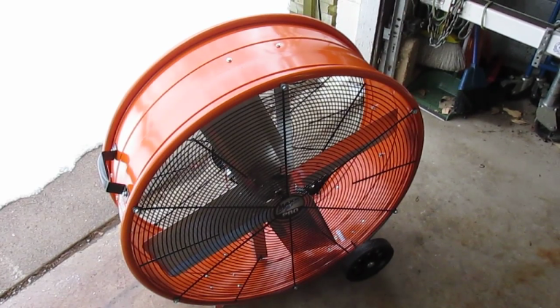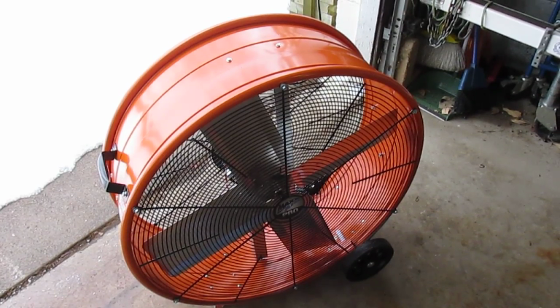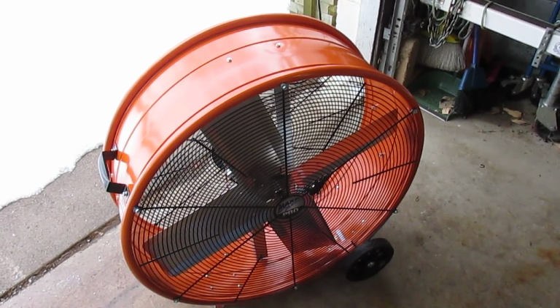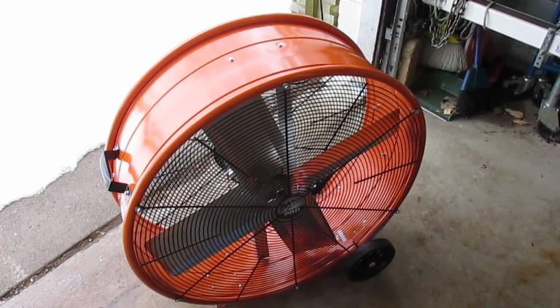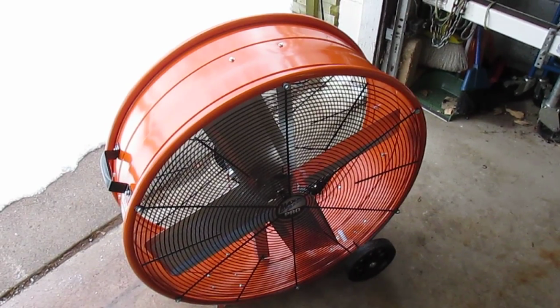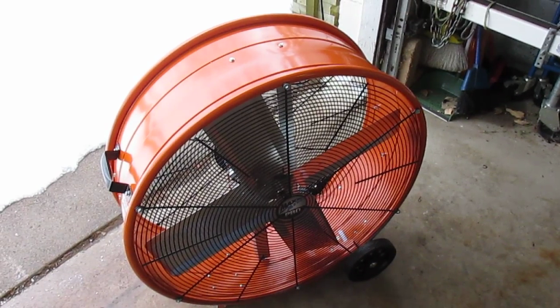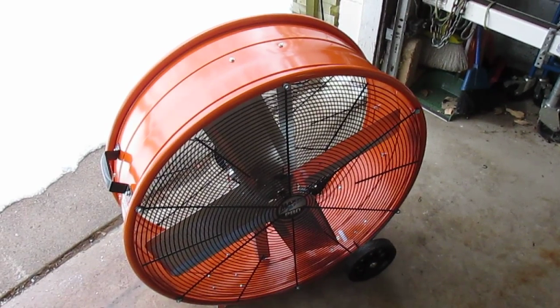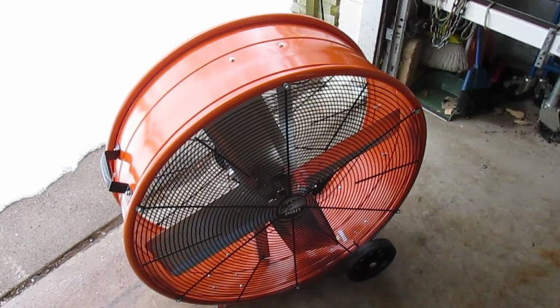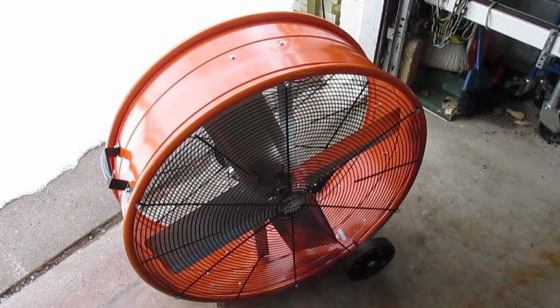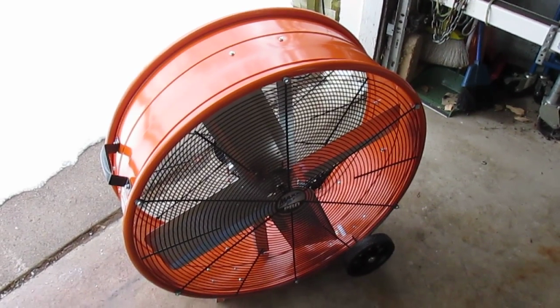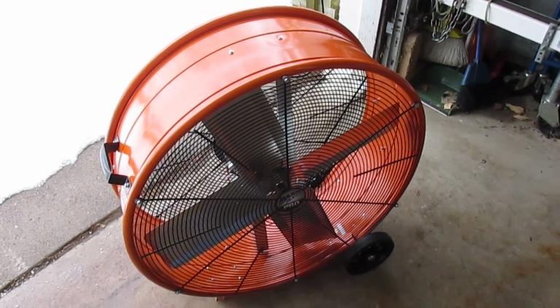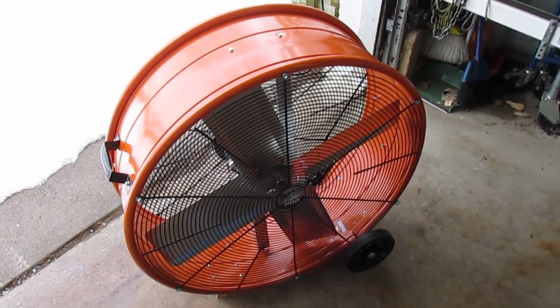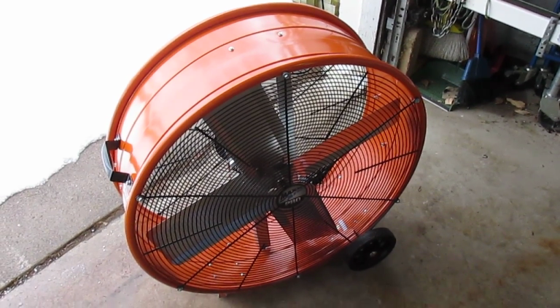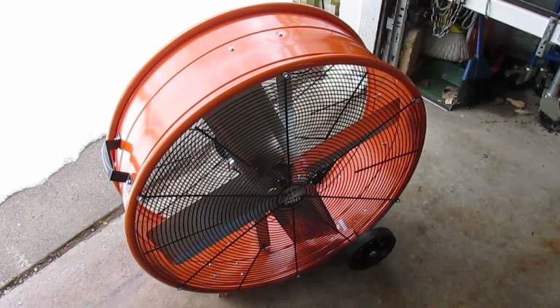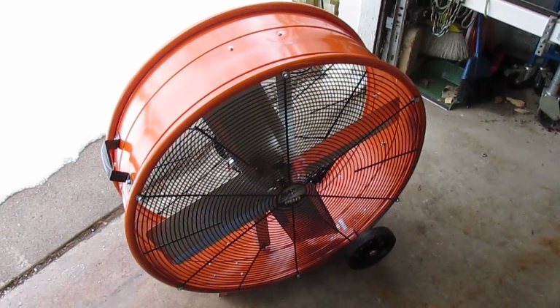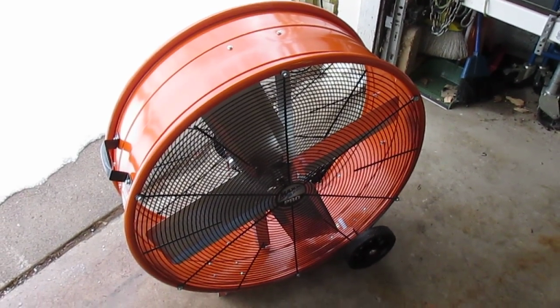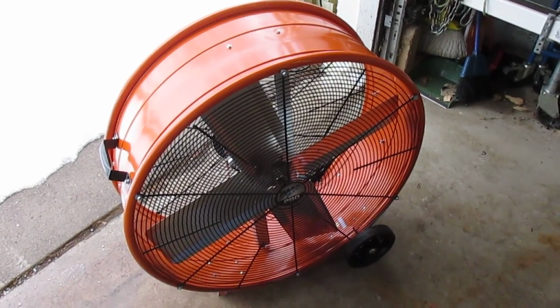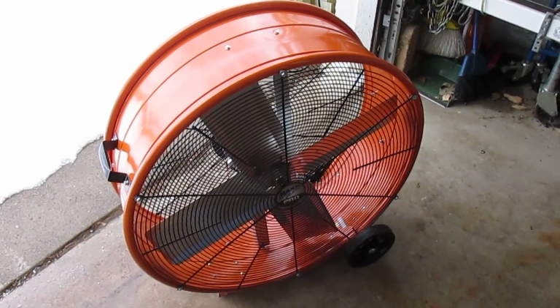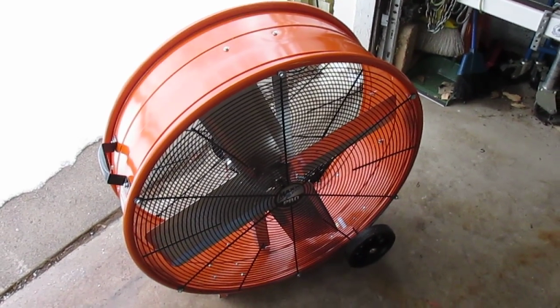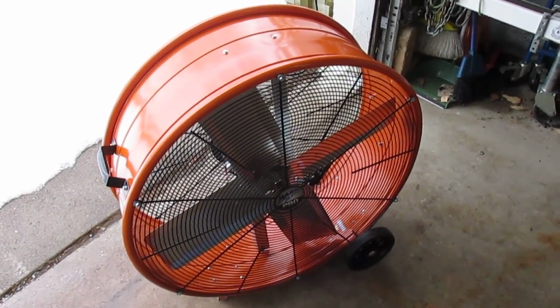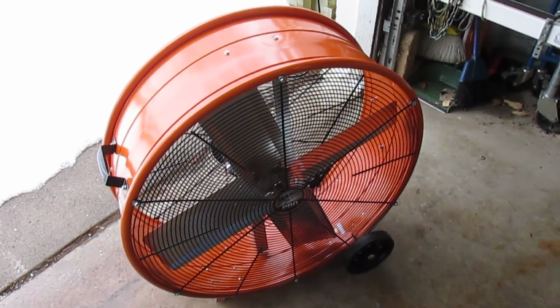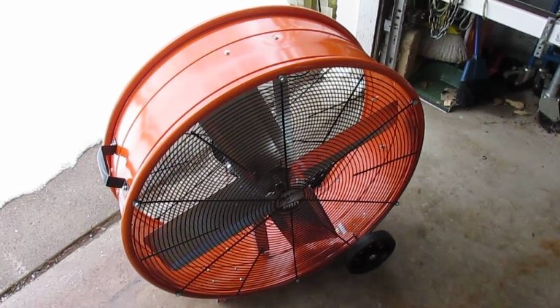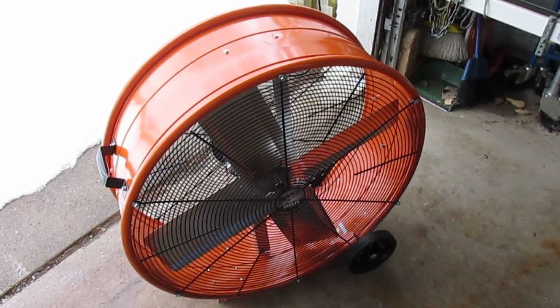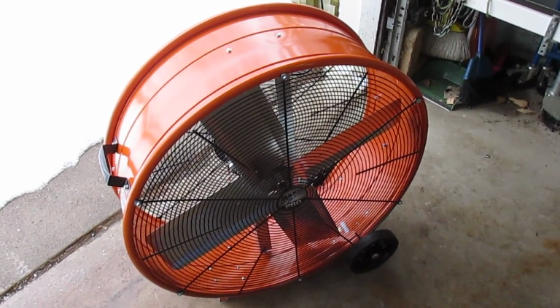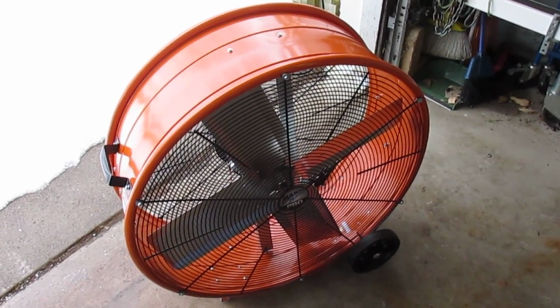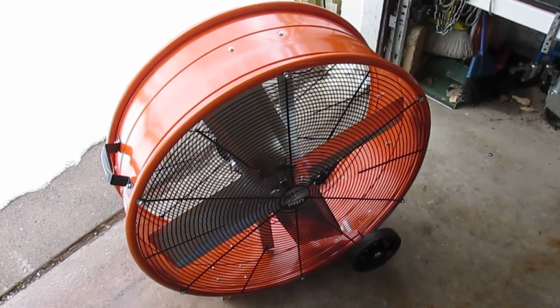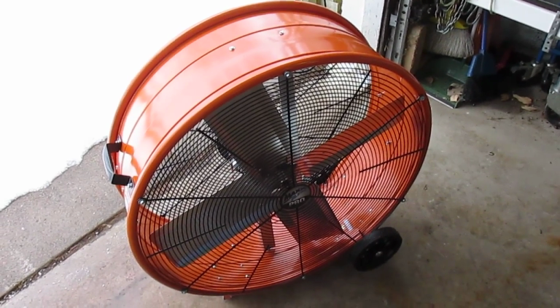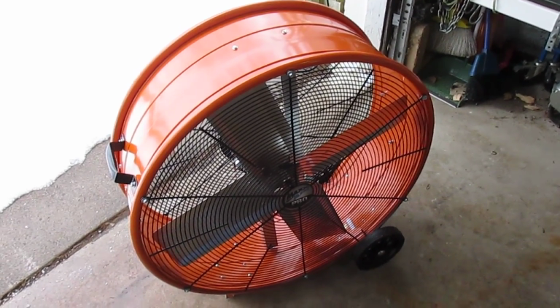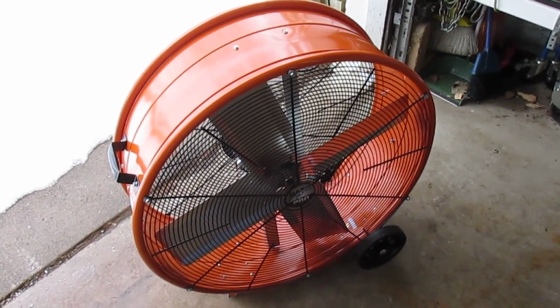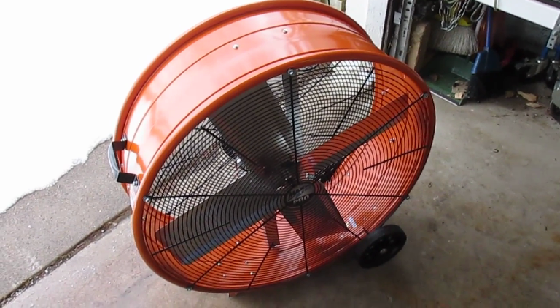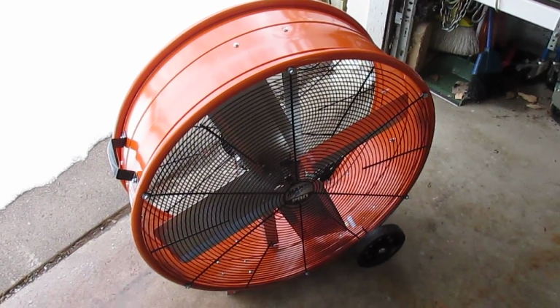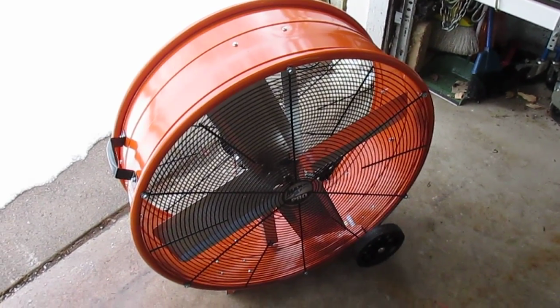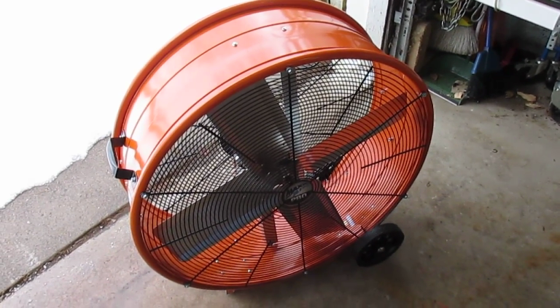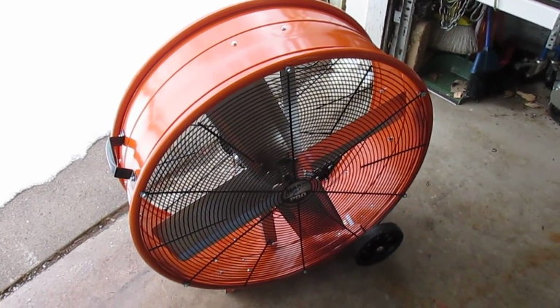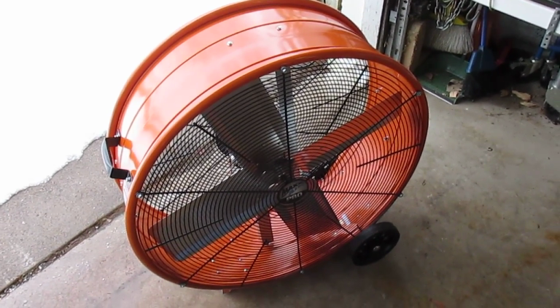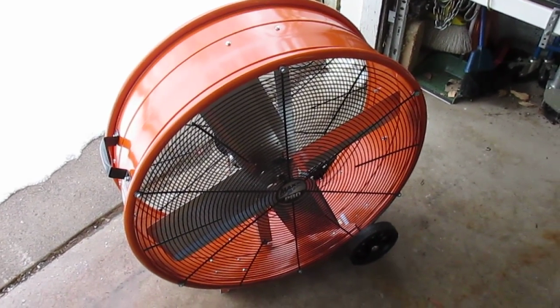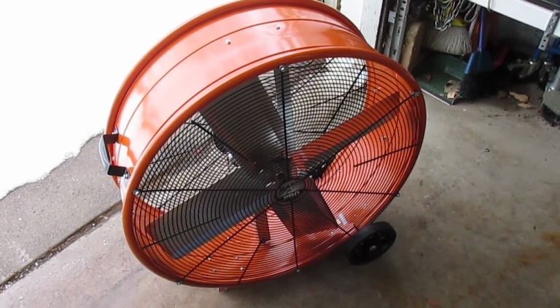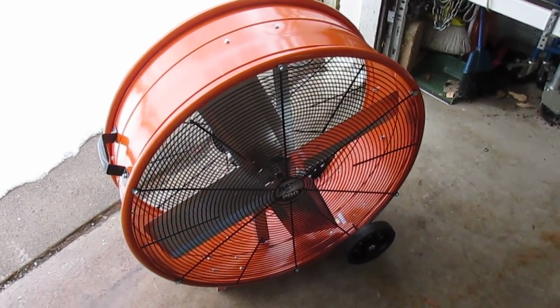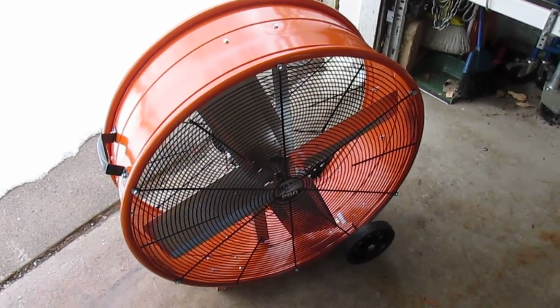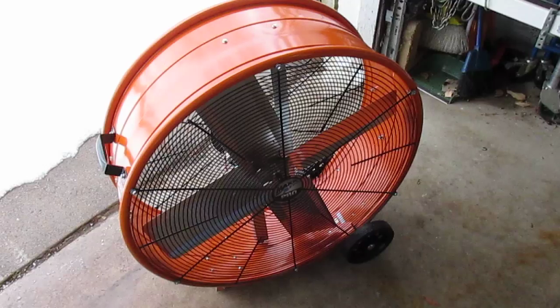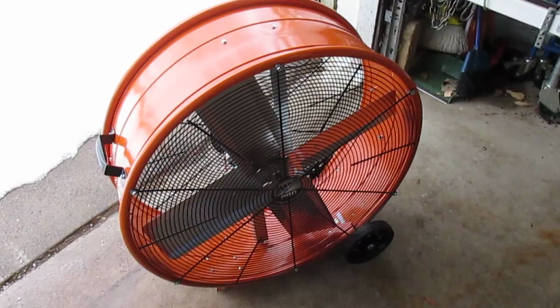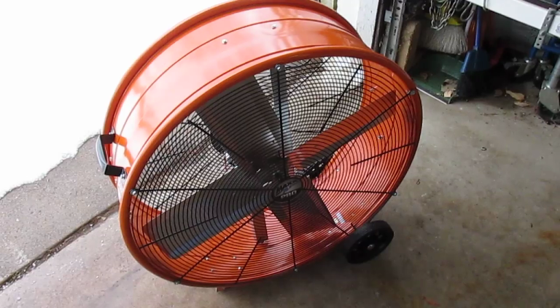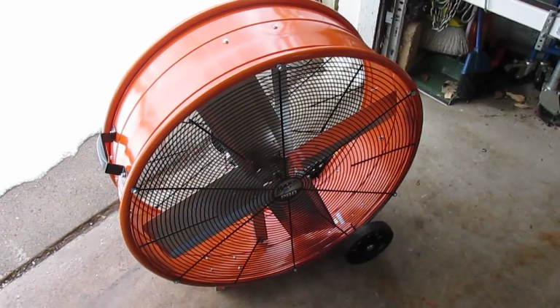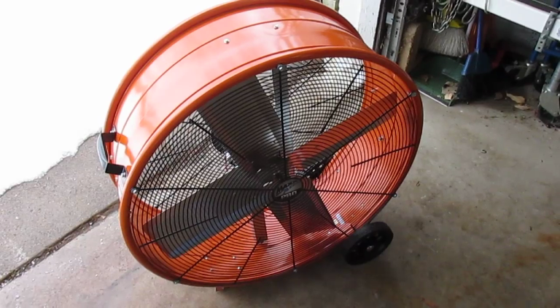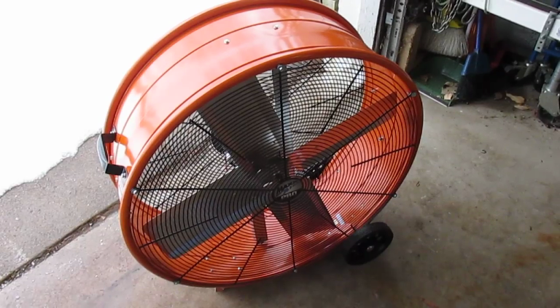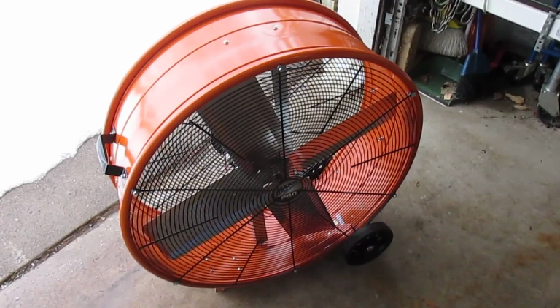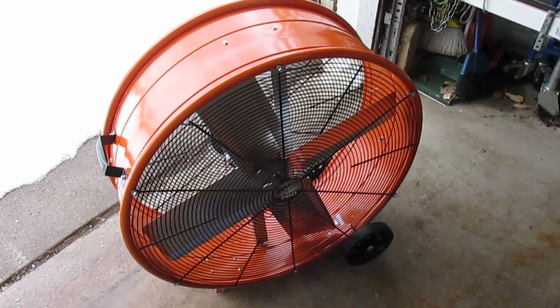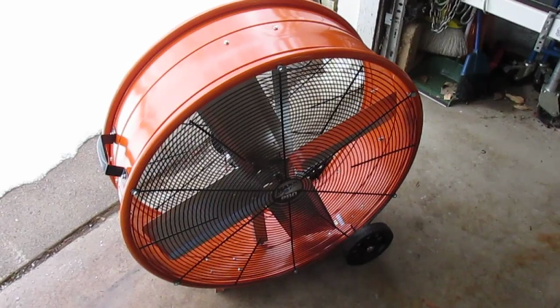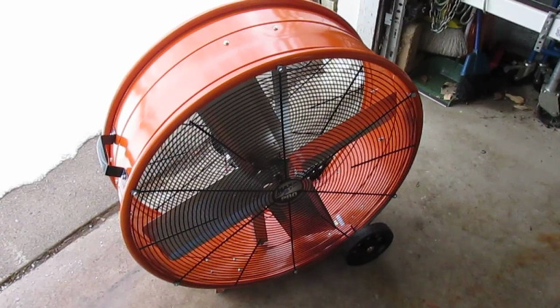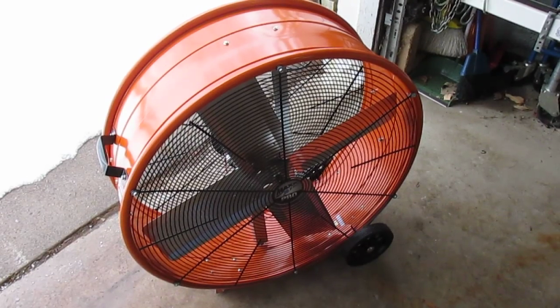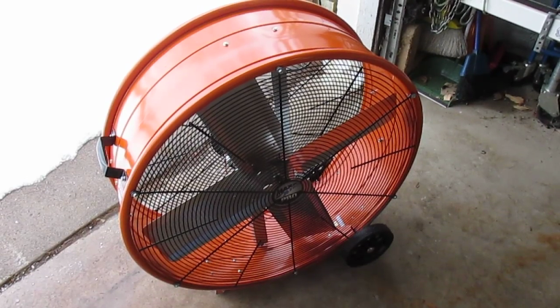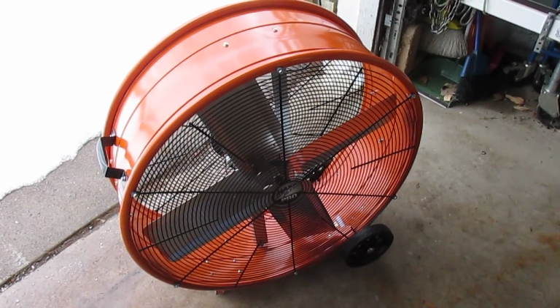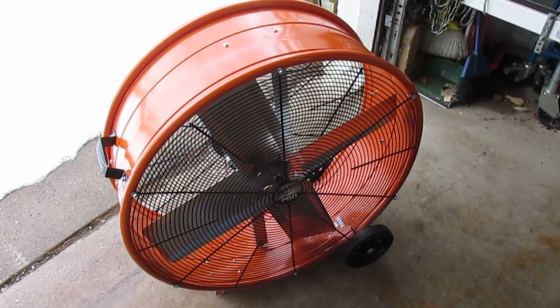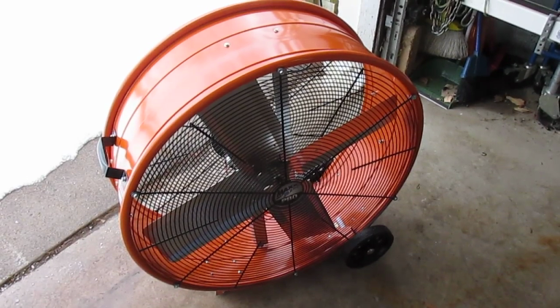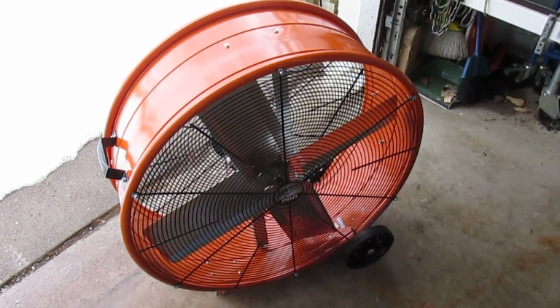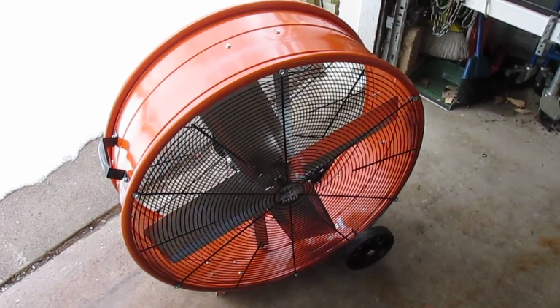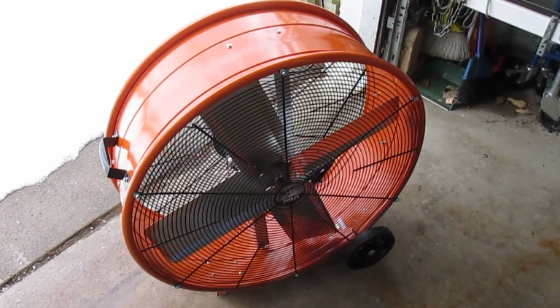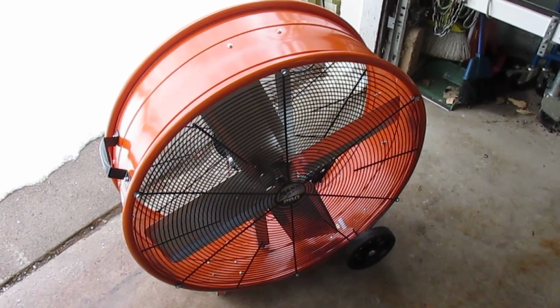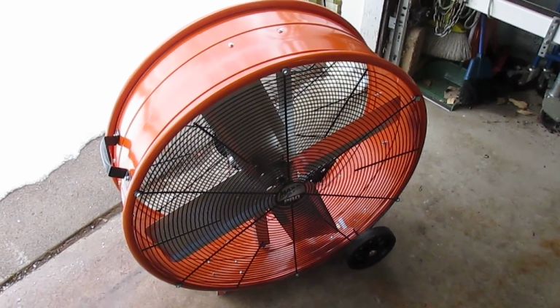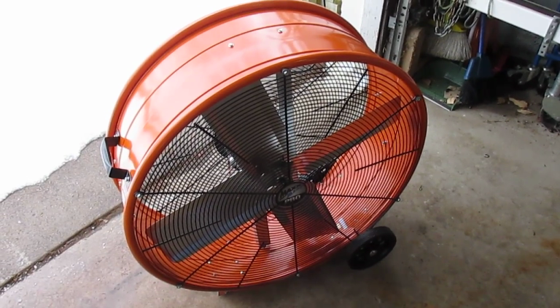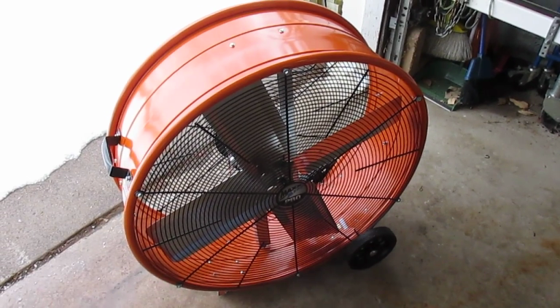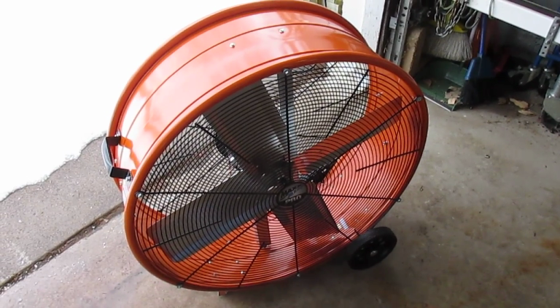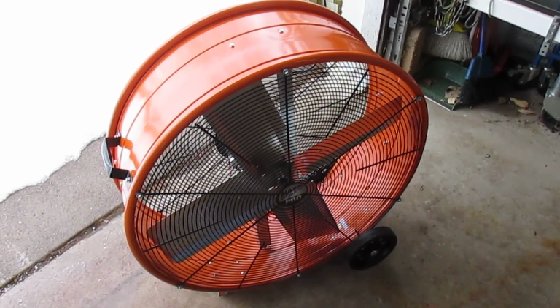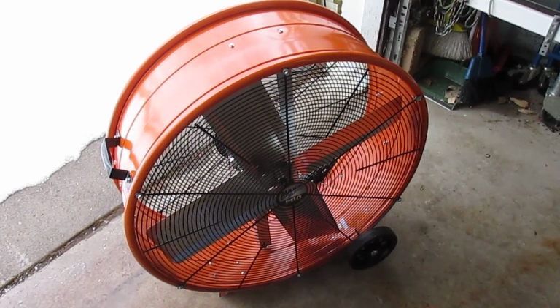Hey there! Just wanted to give you a close look at the new Maxair Pro 30 inch barrel or barn fan.